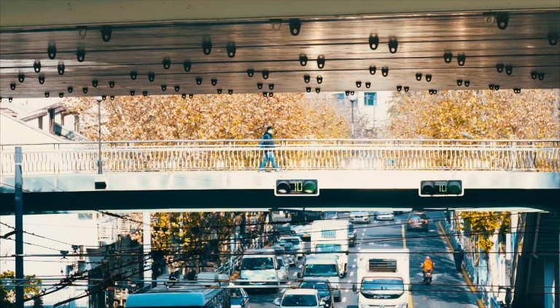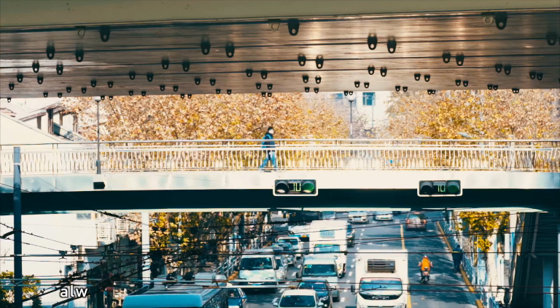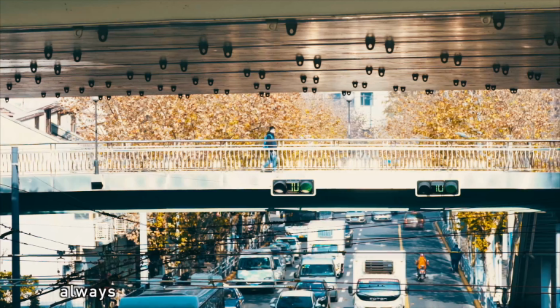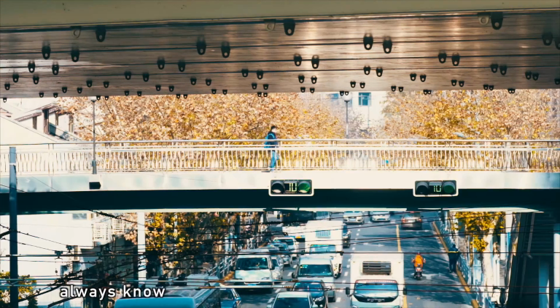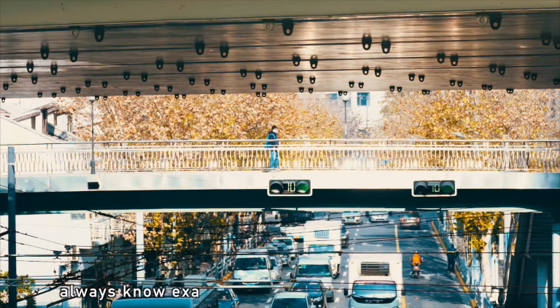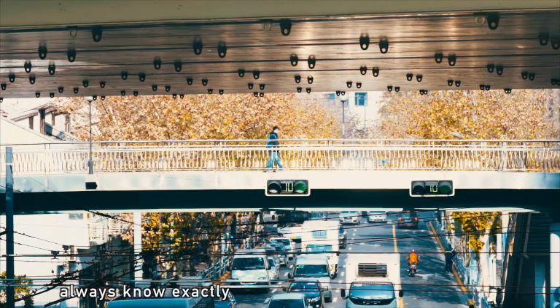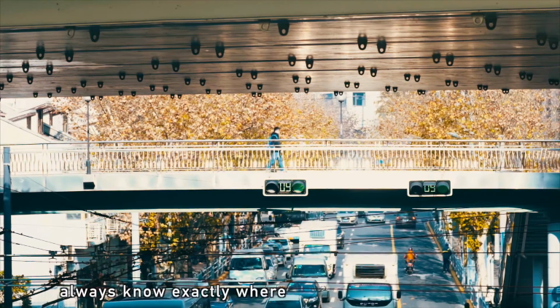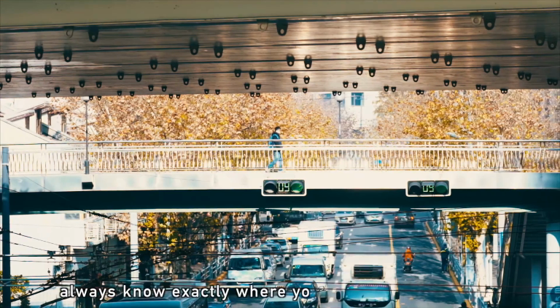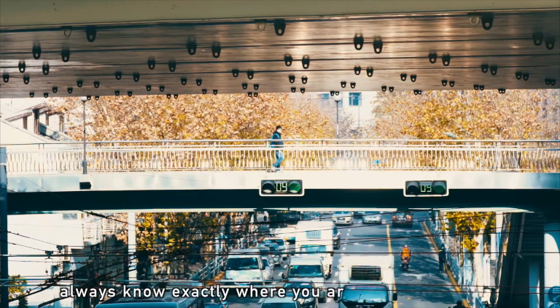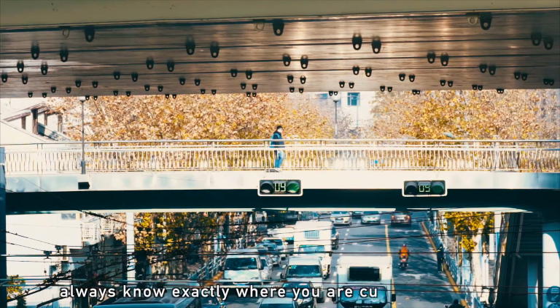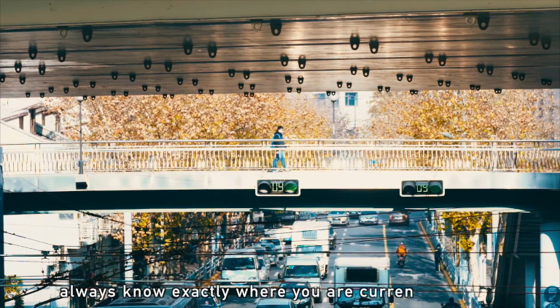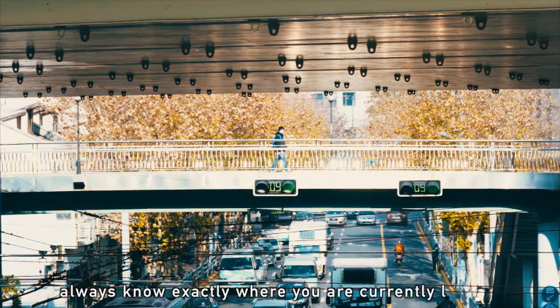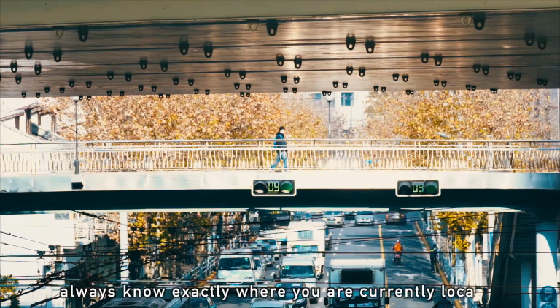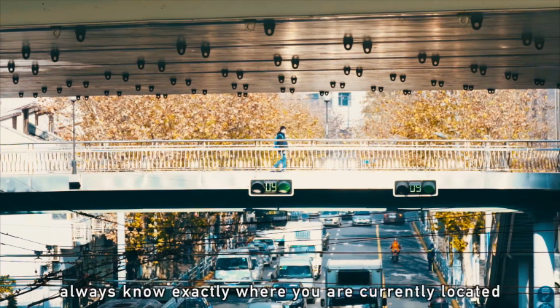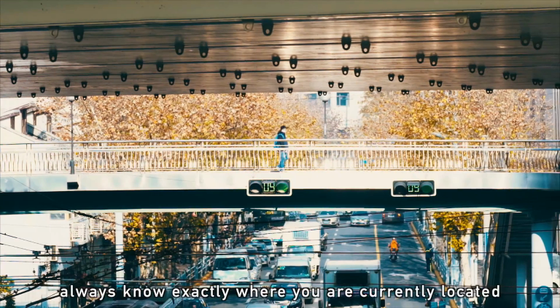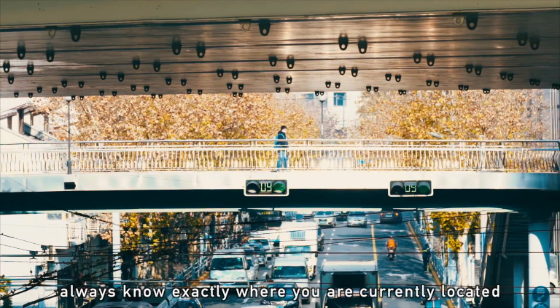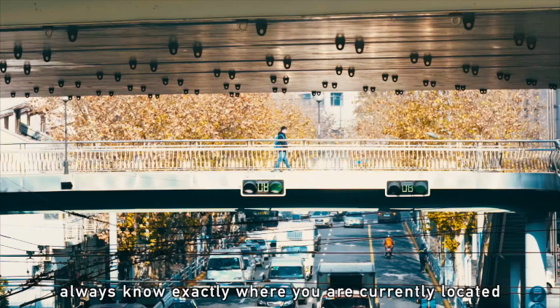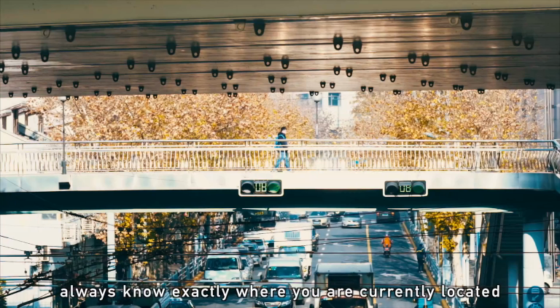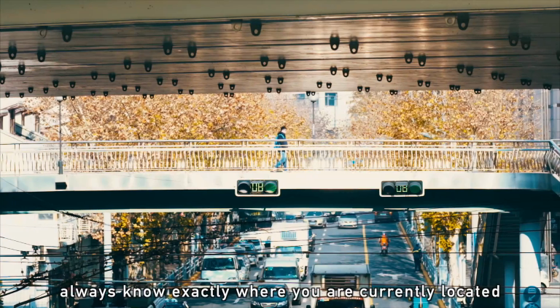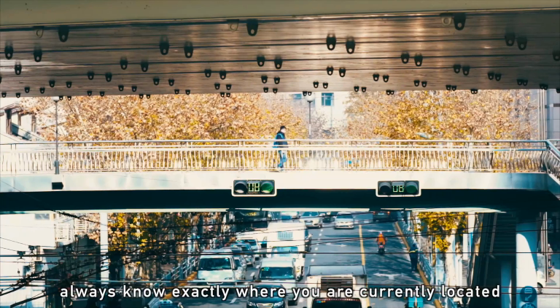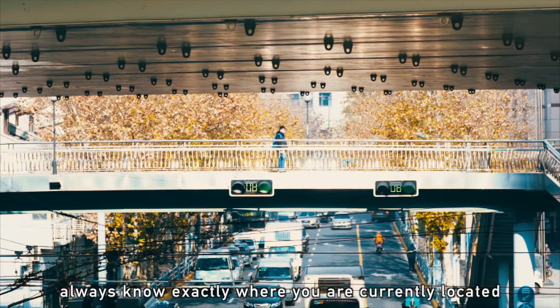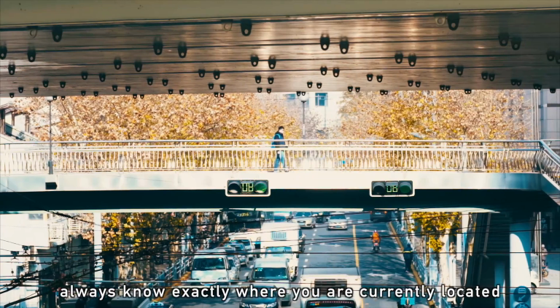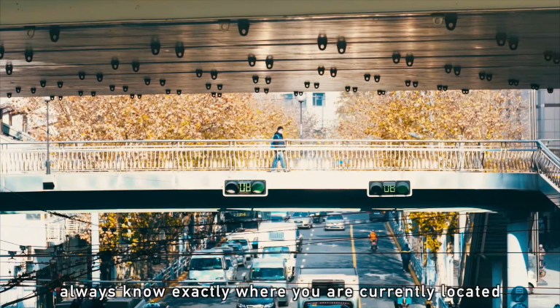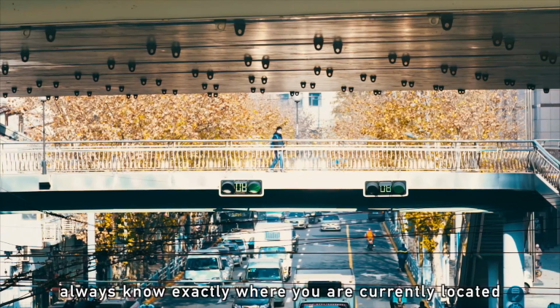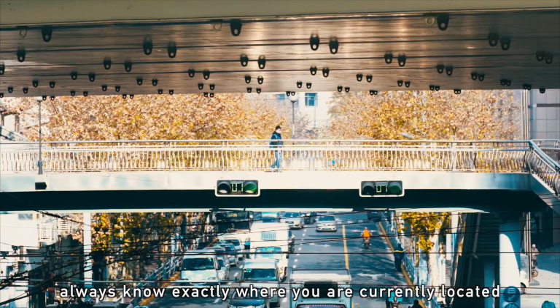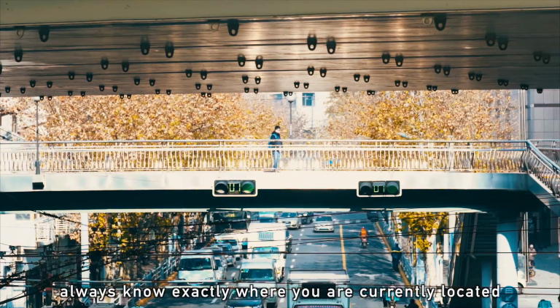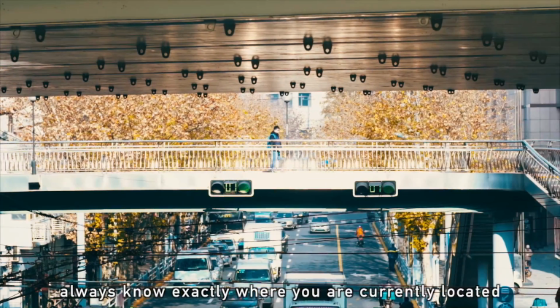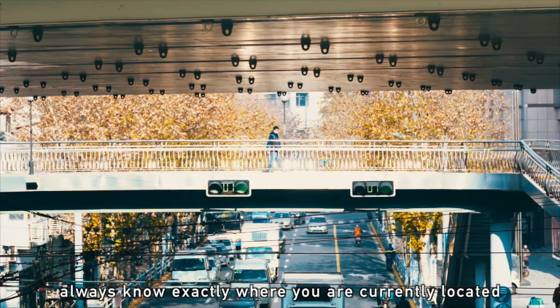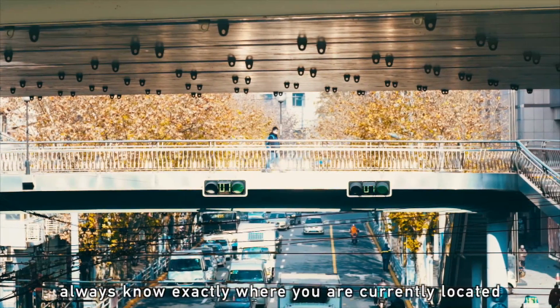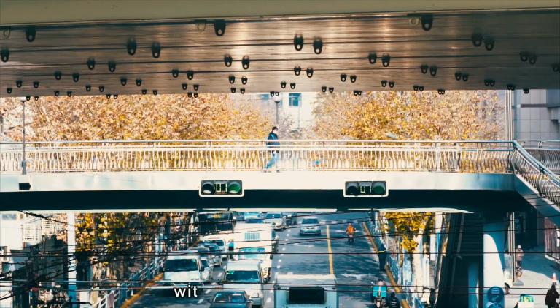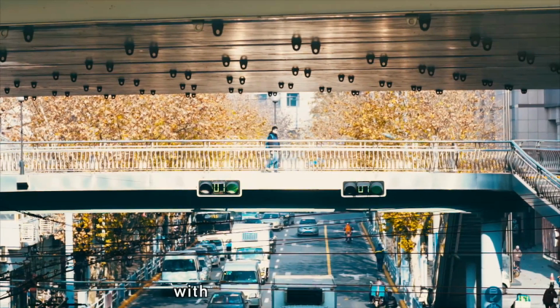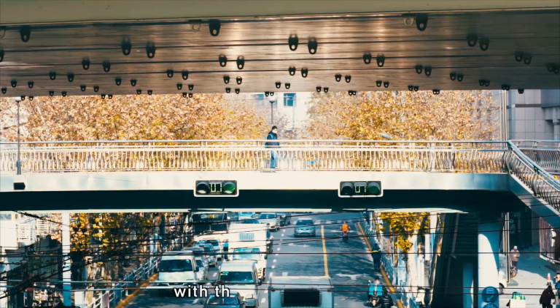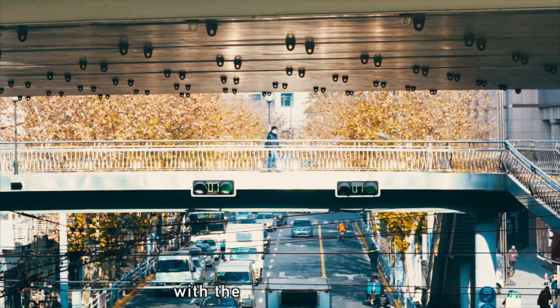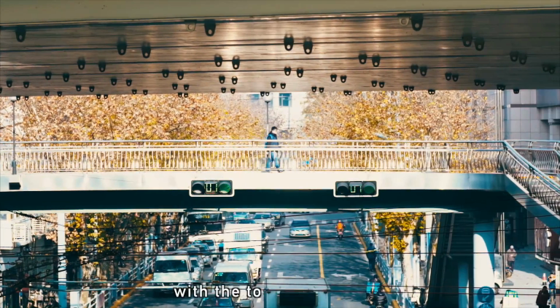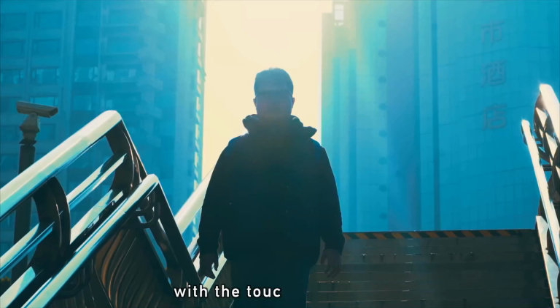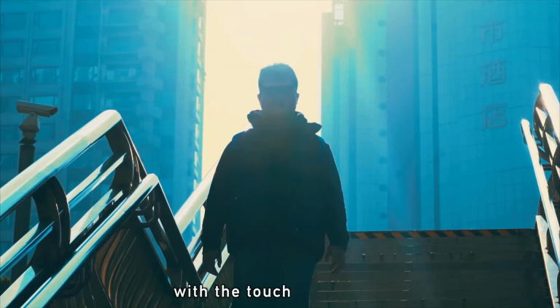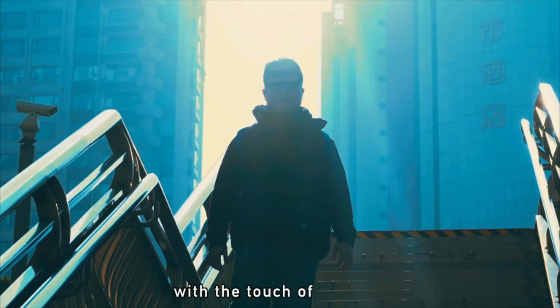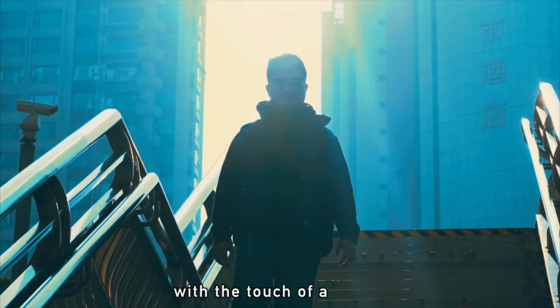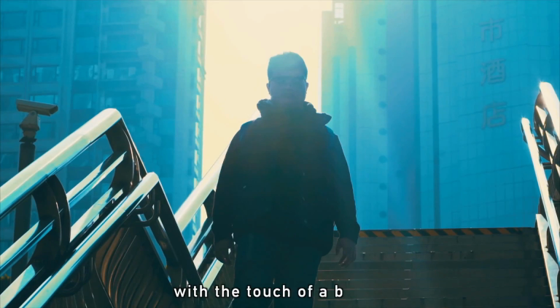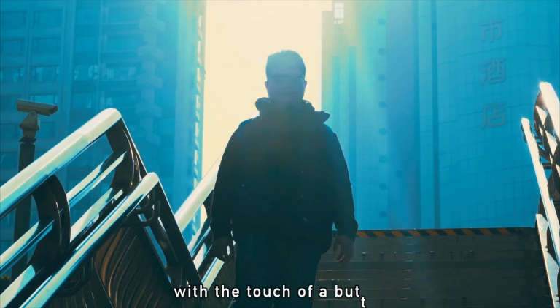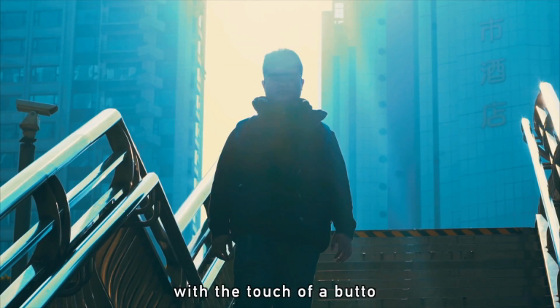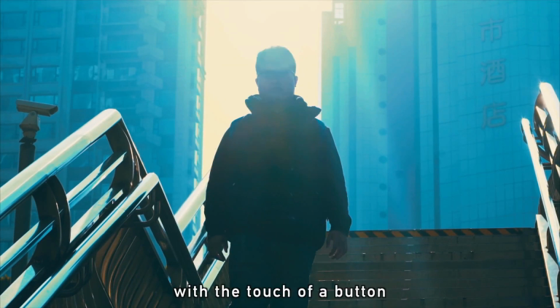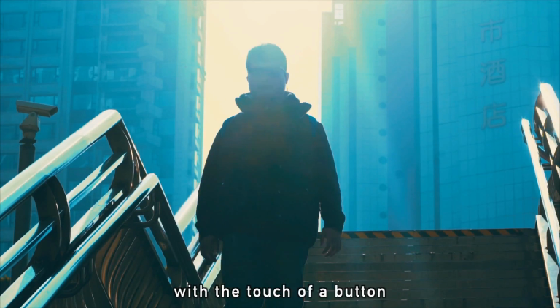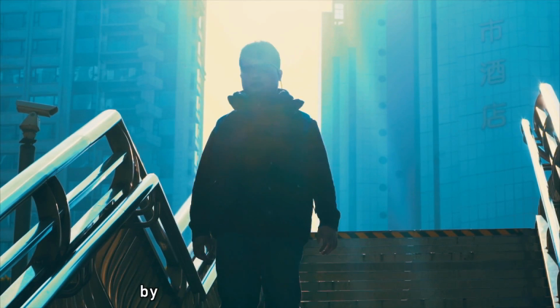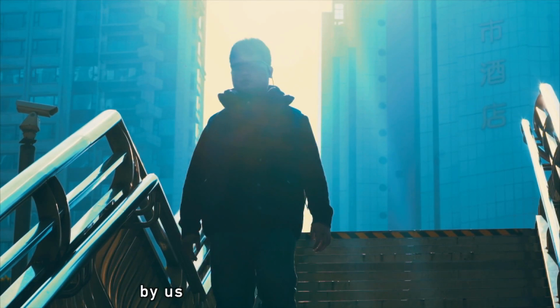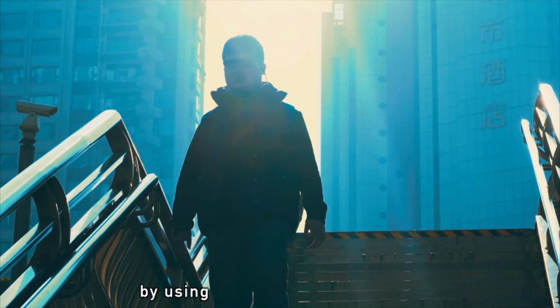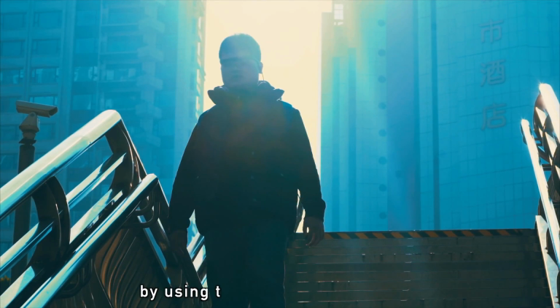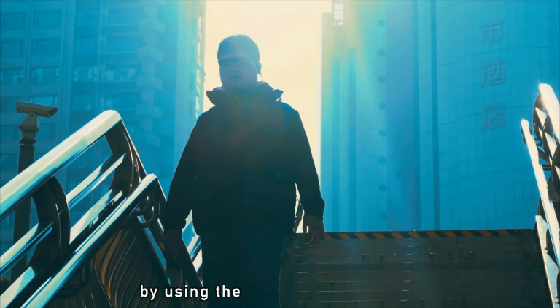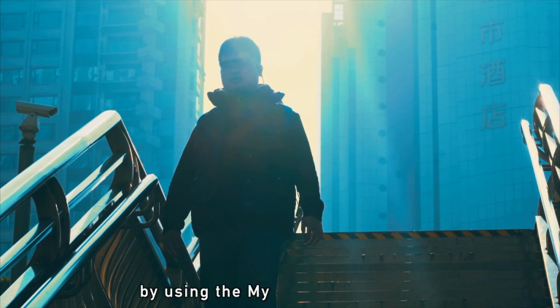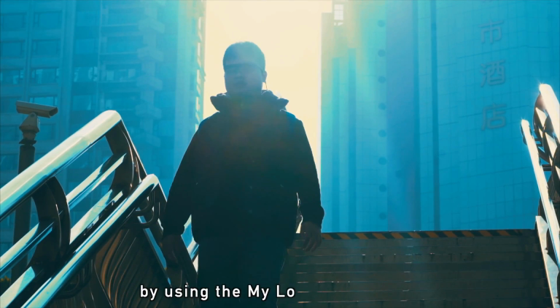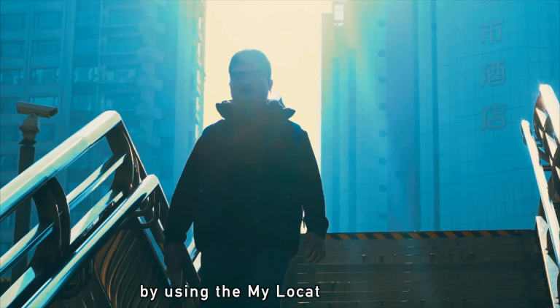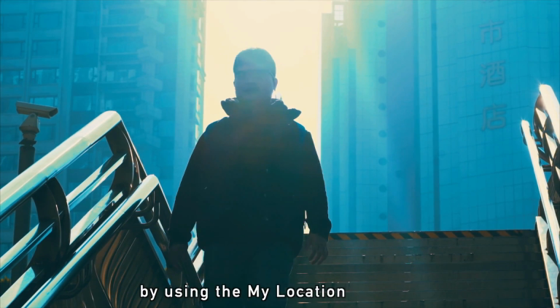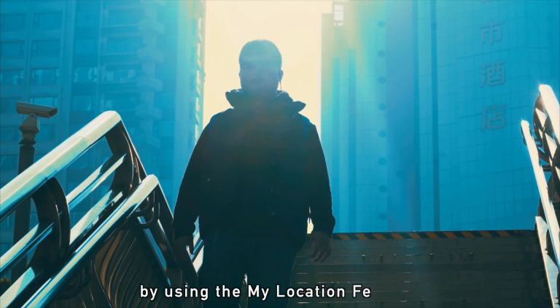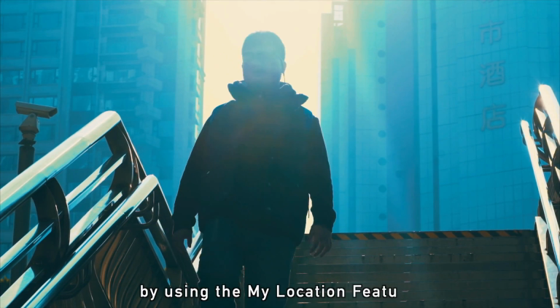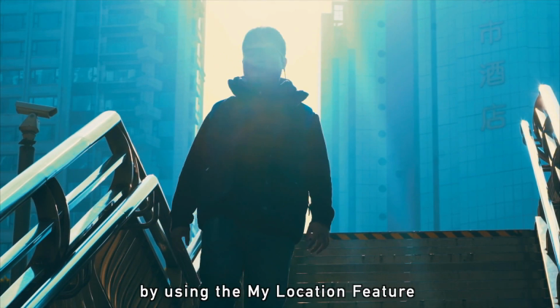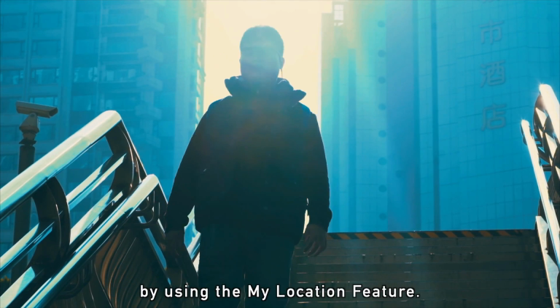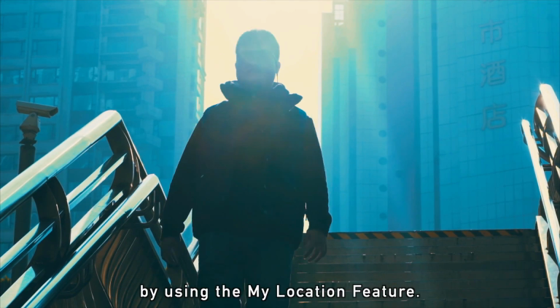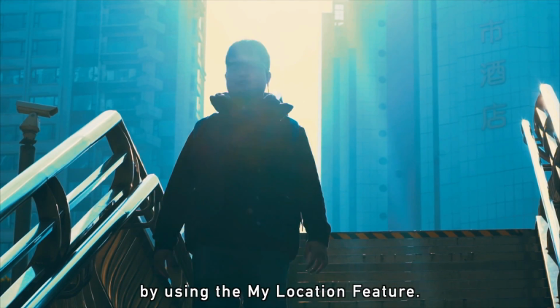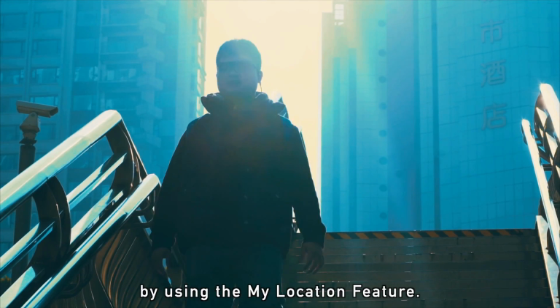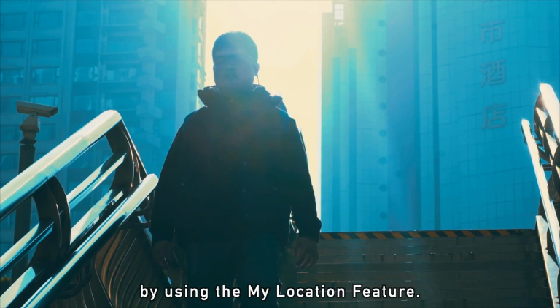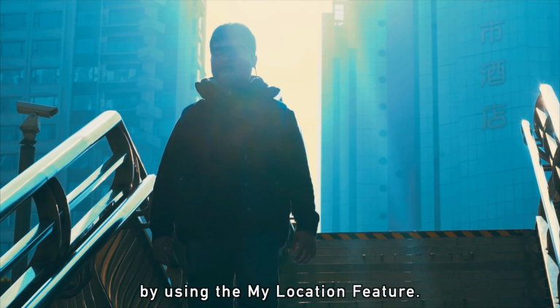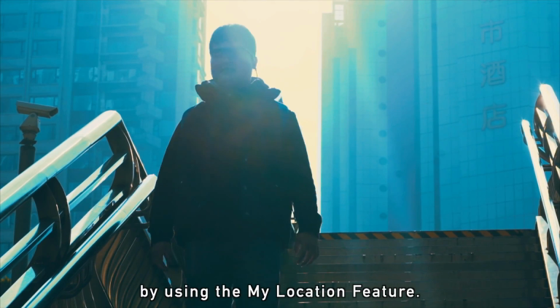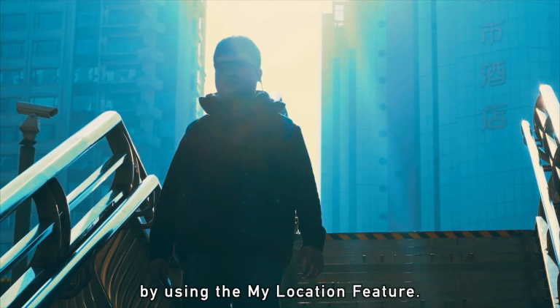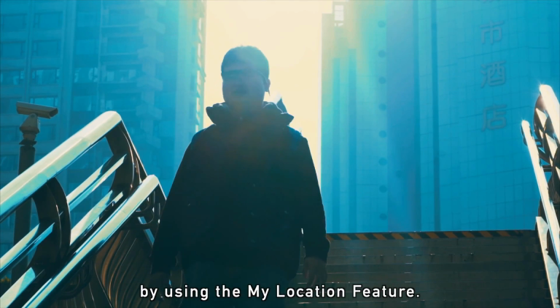Always know exactly where you are currently located with the touch of a button by using the My Location feature.